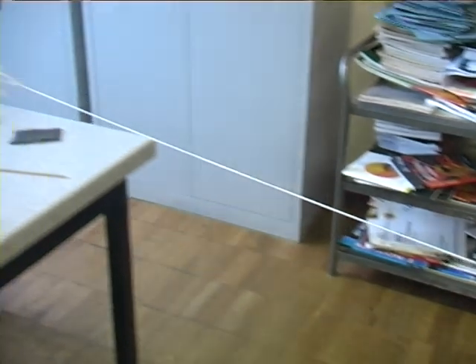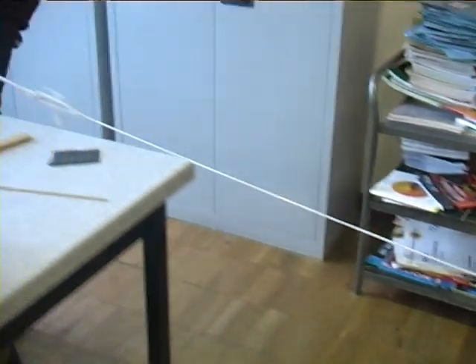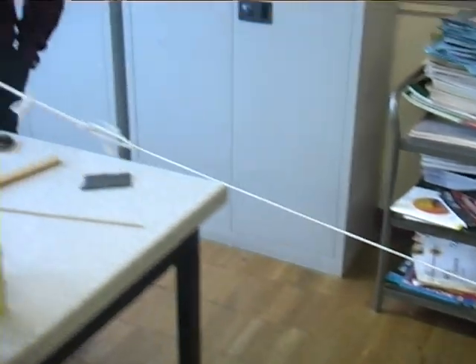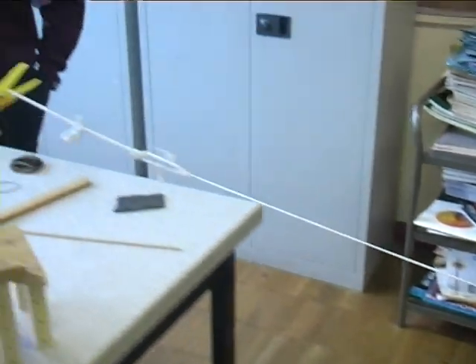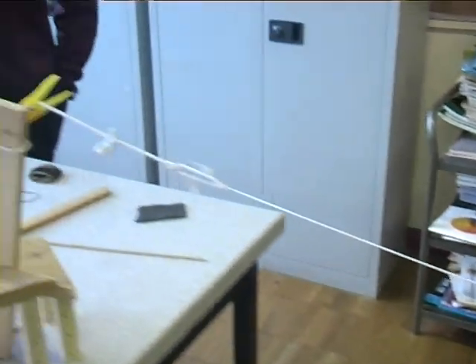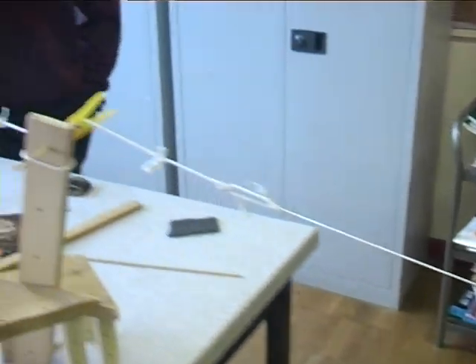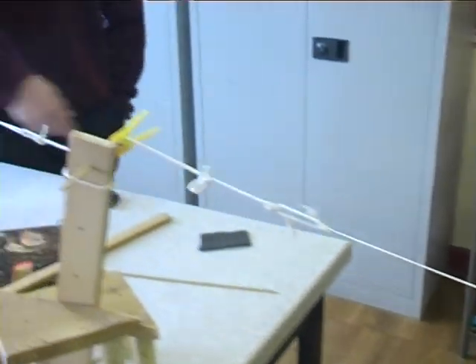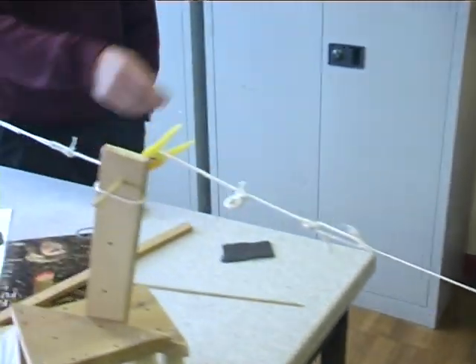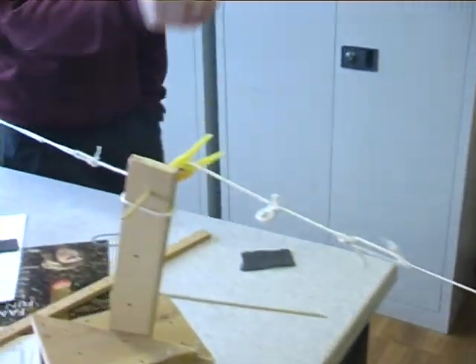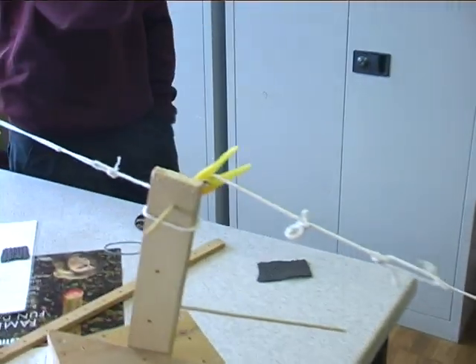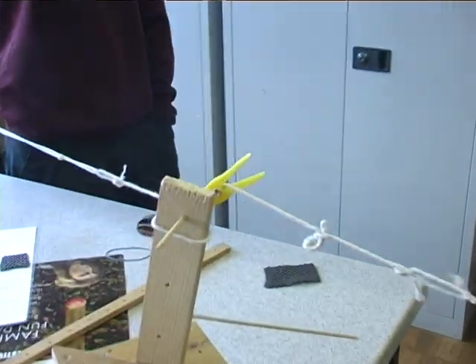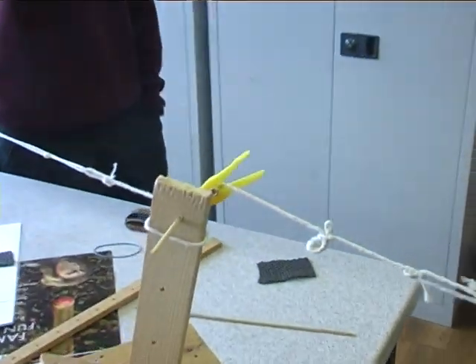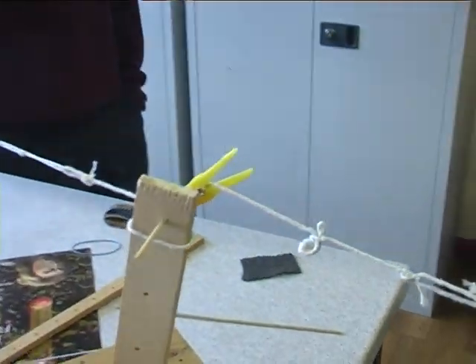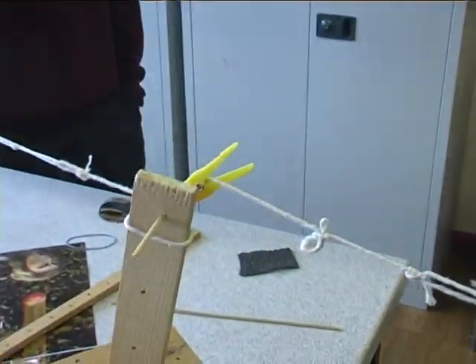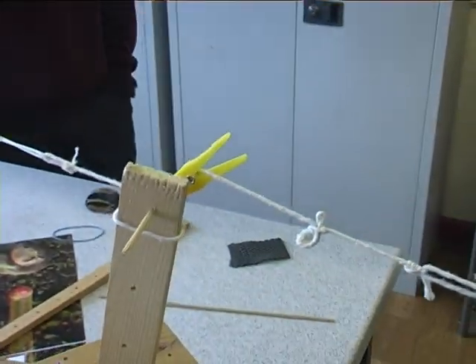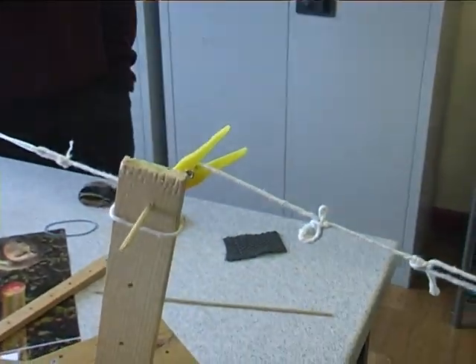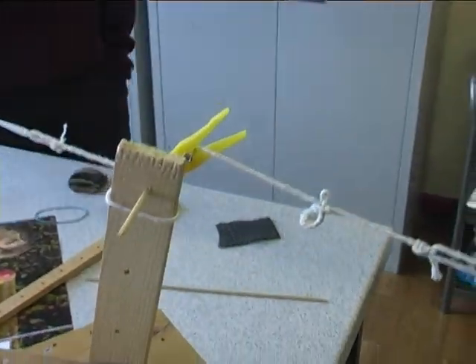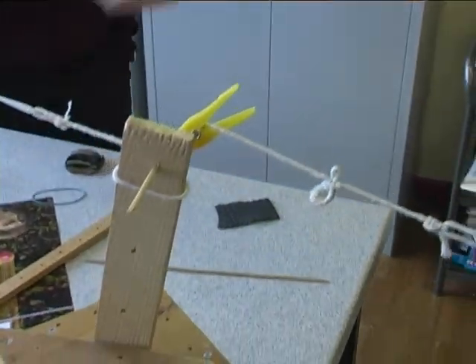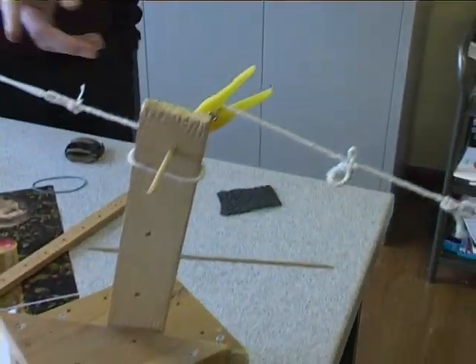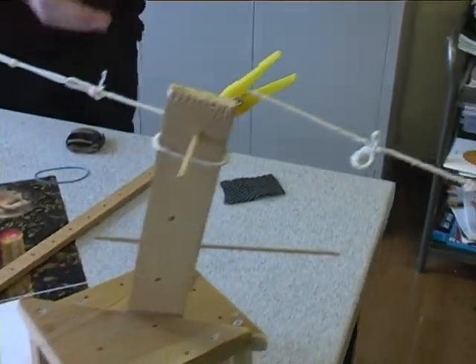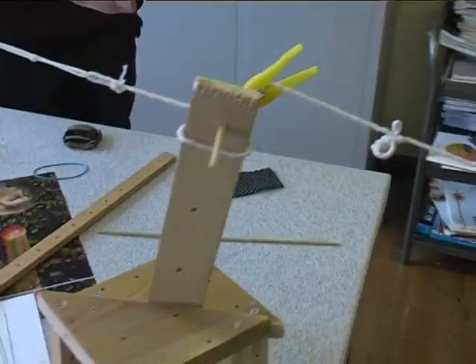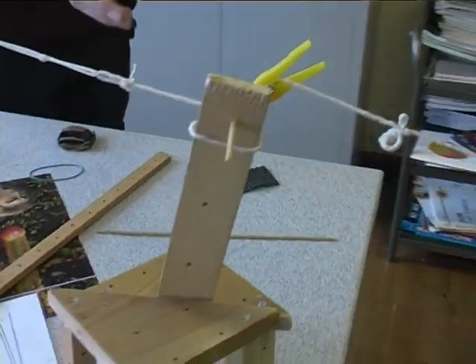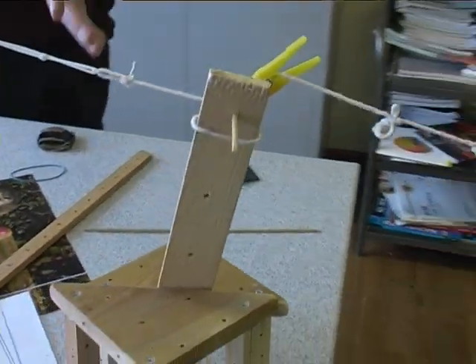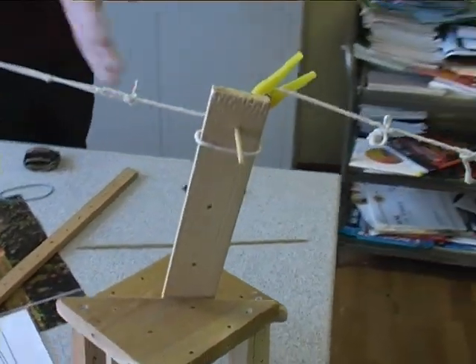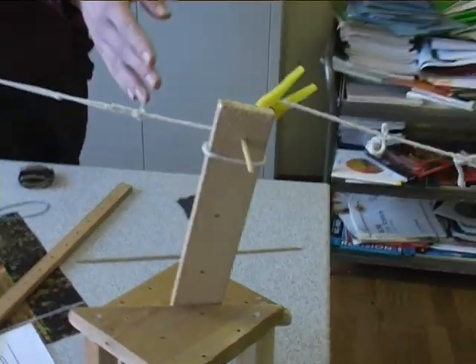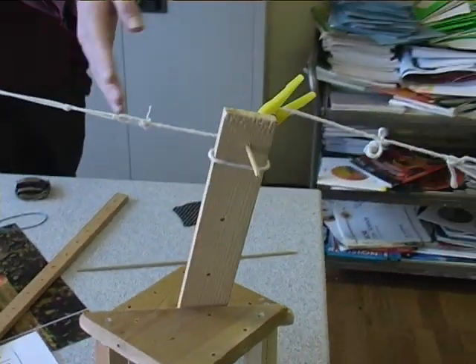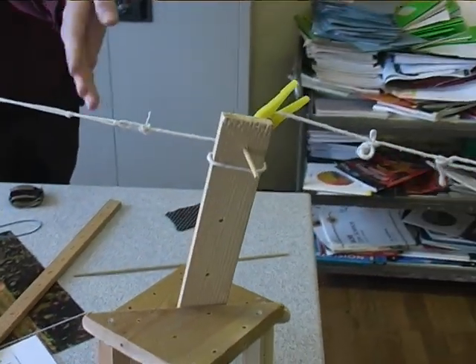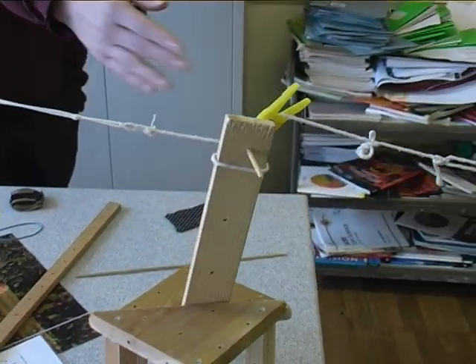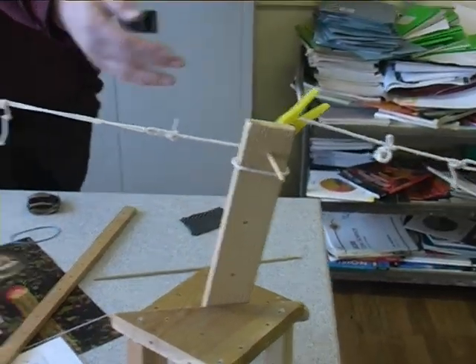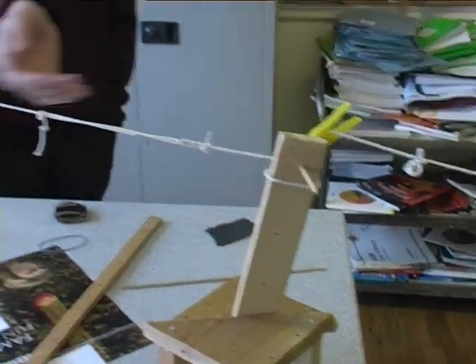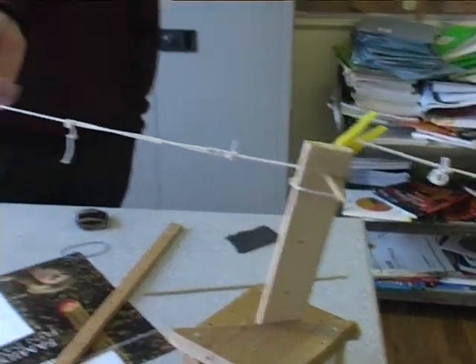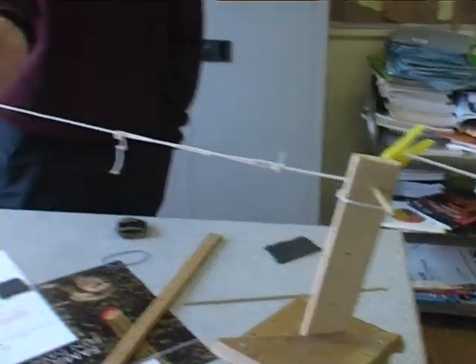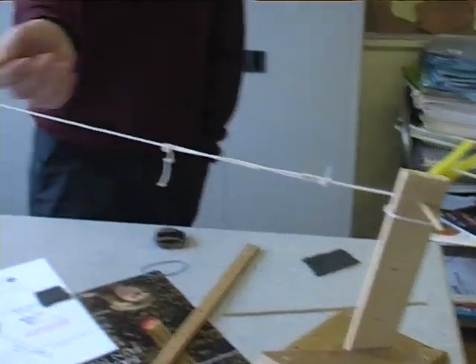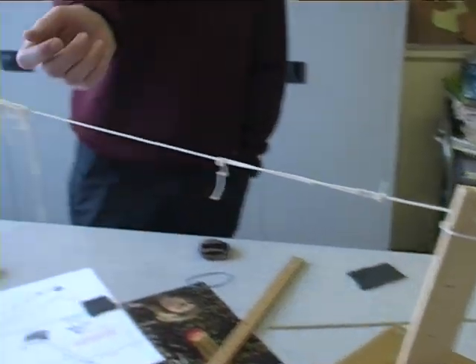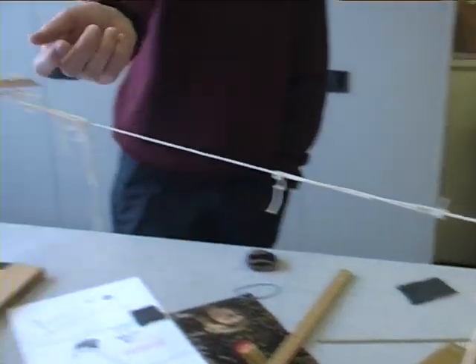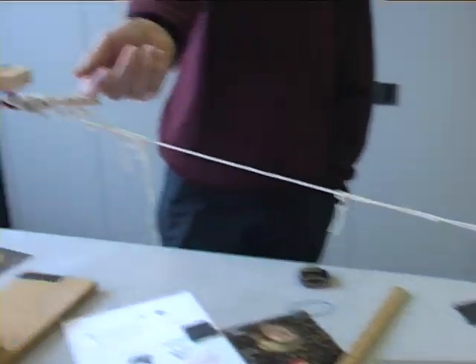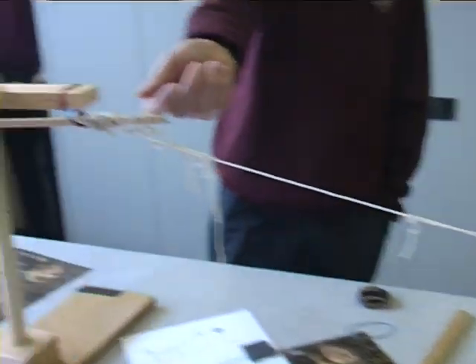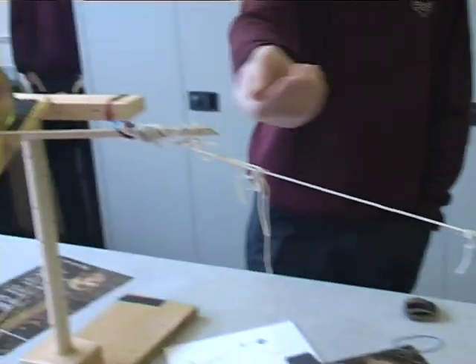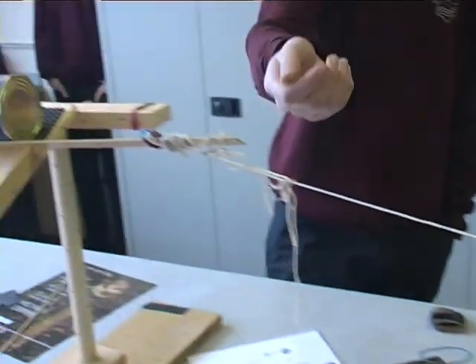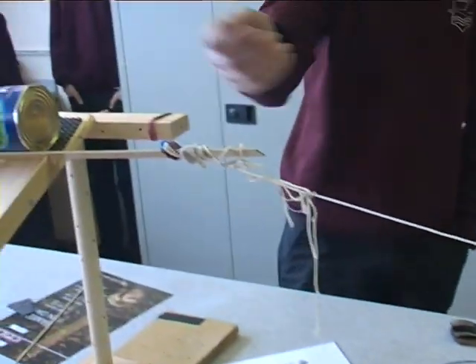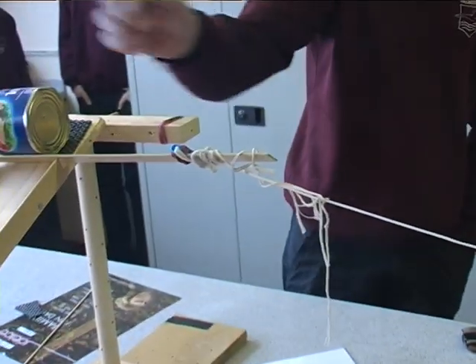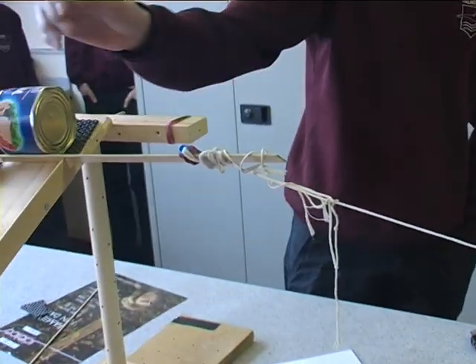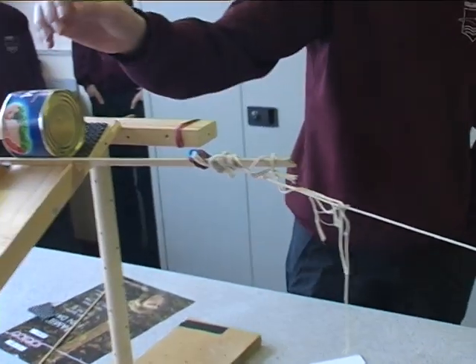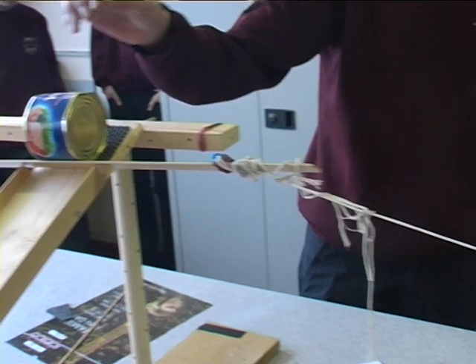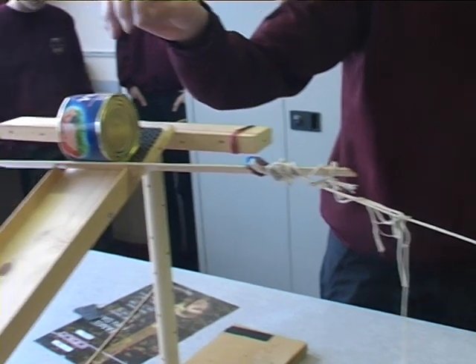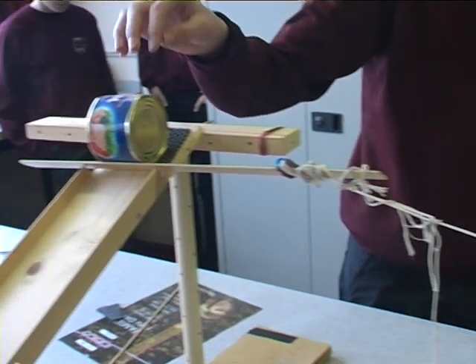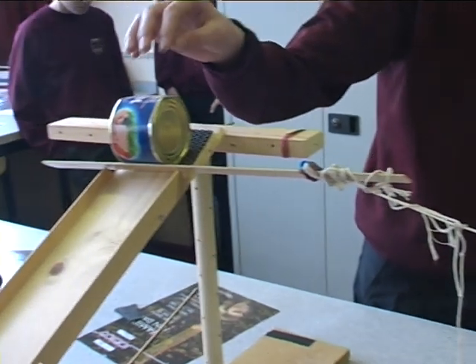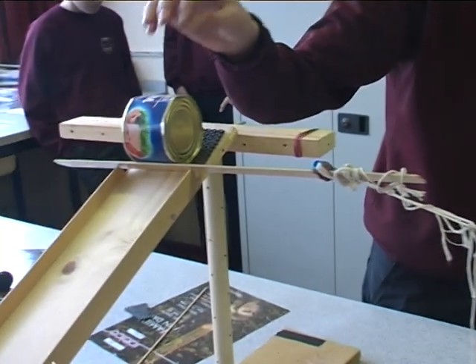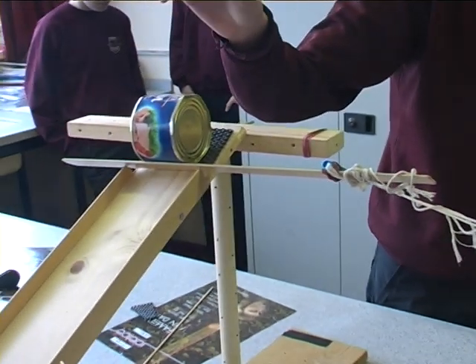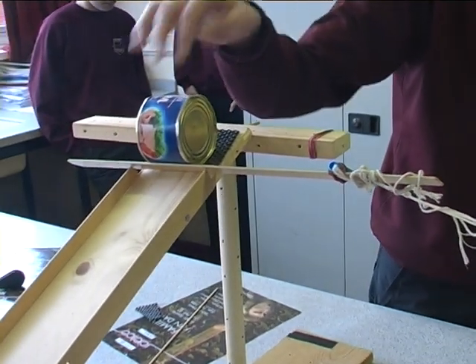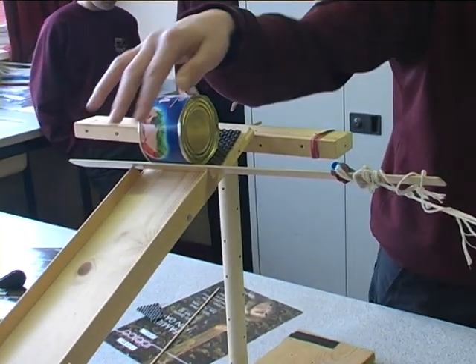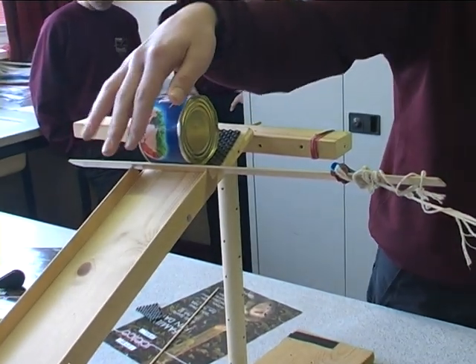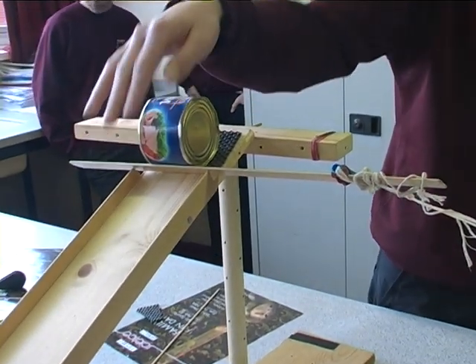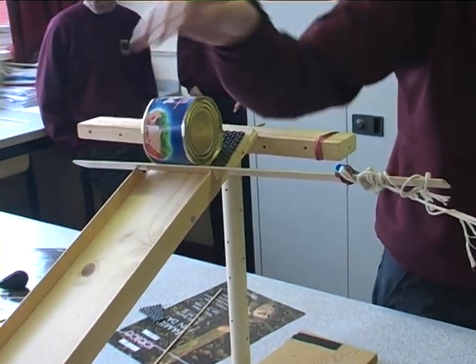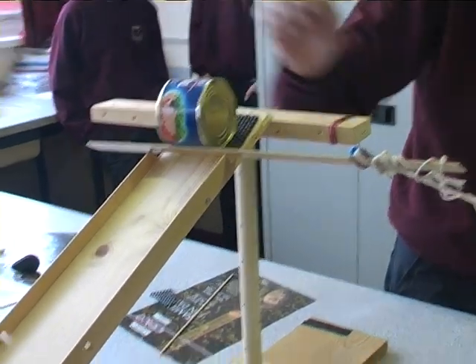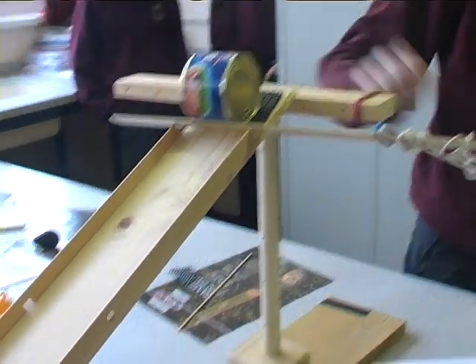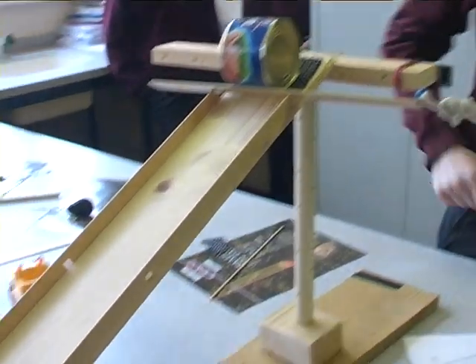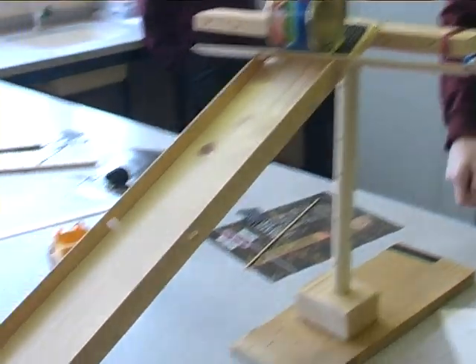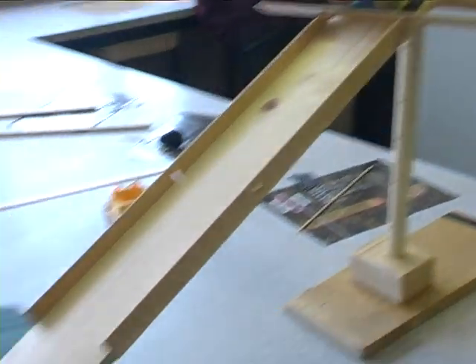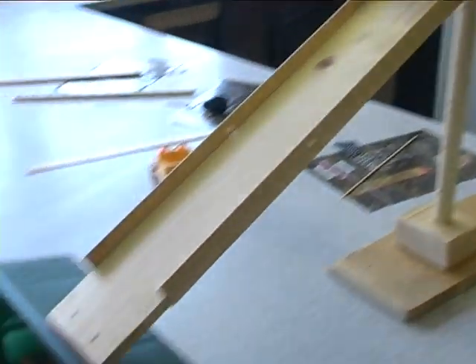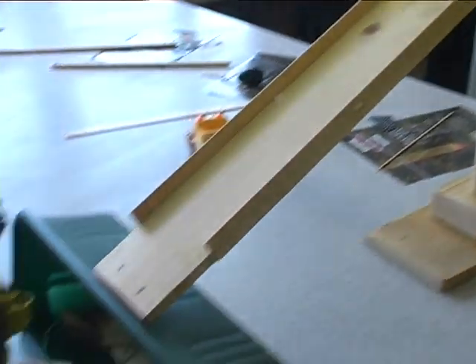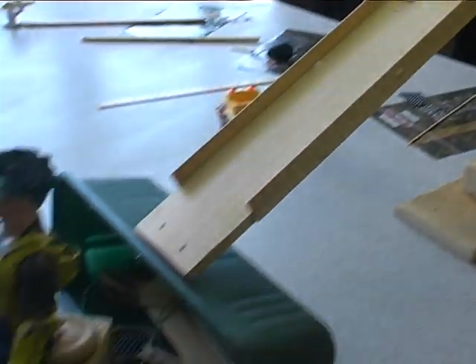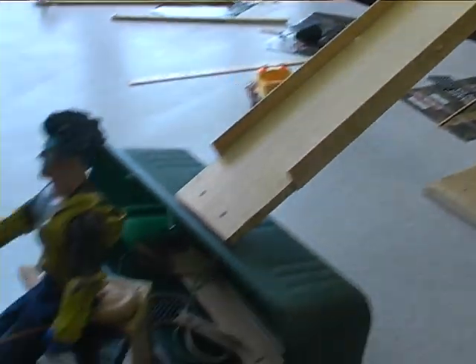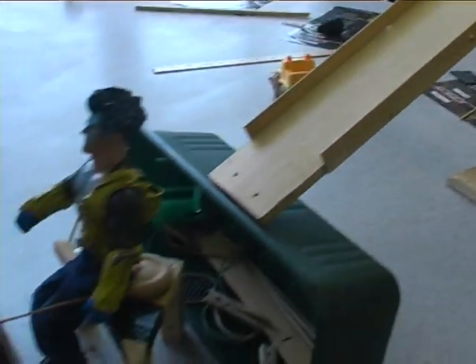And the doll falling will pull the wood, which will pull this, and let the finger roll it off.